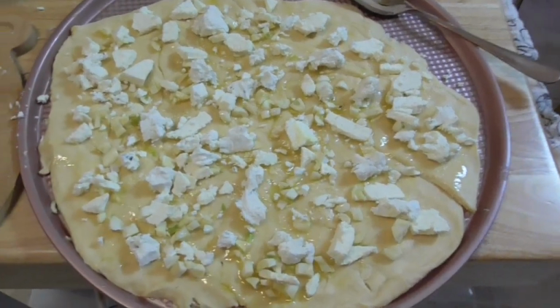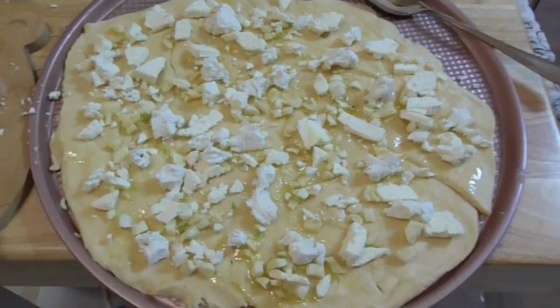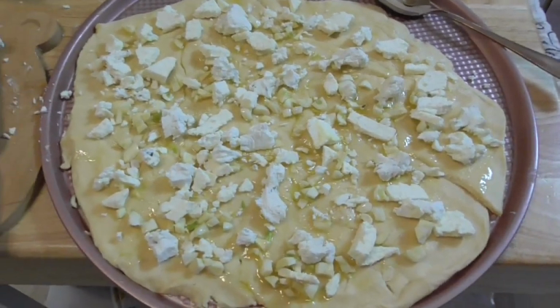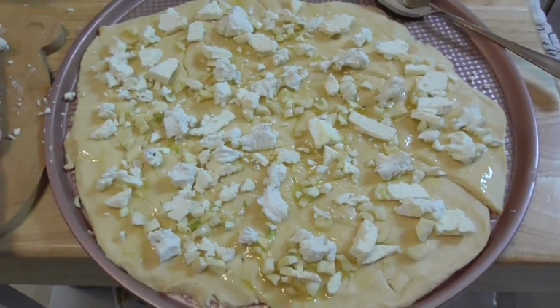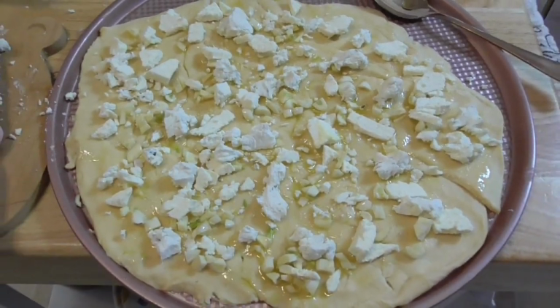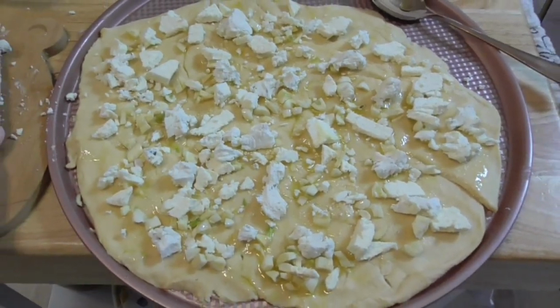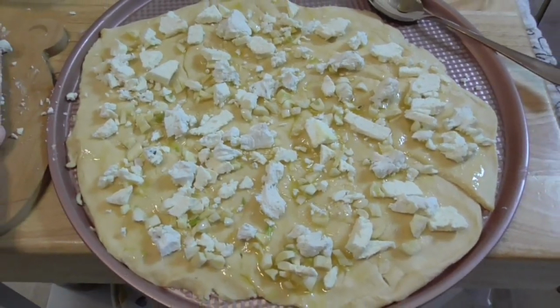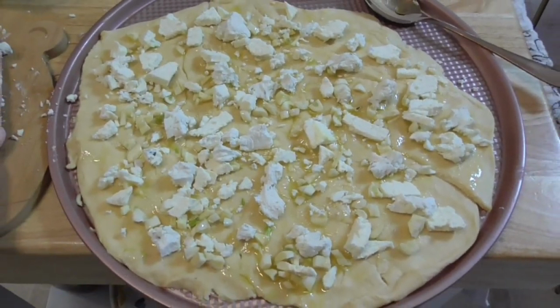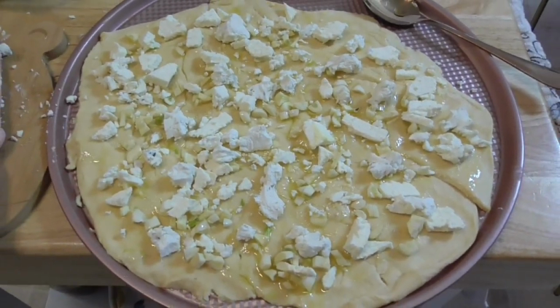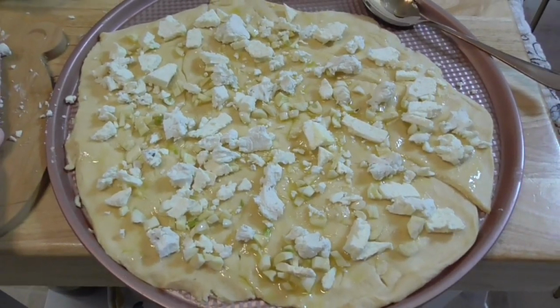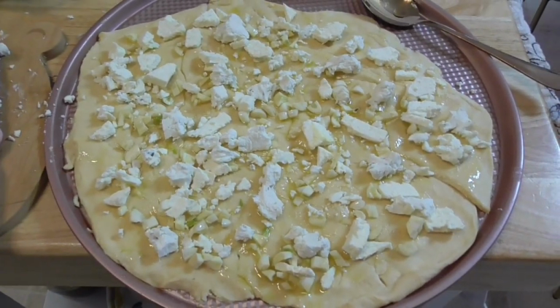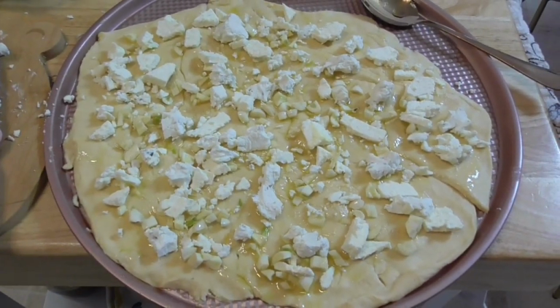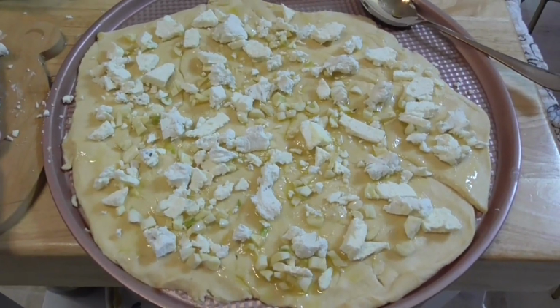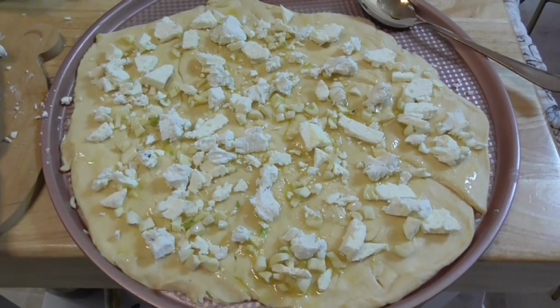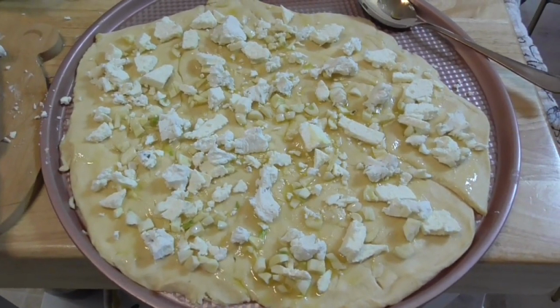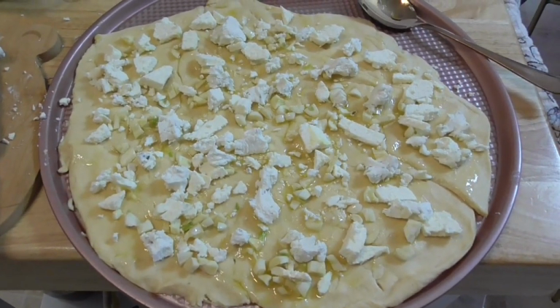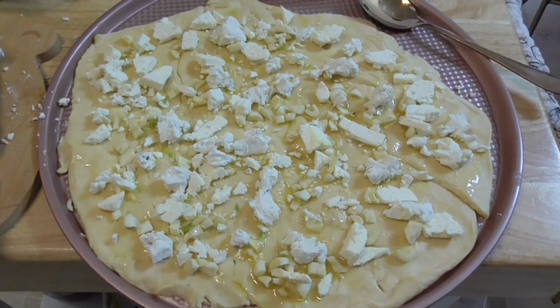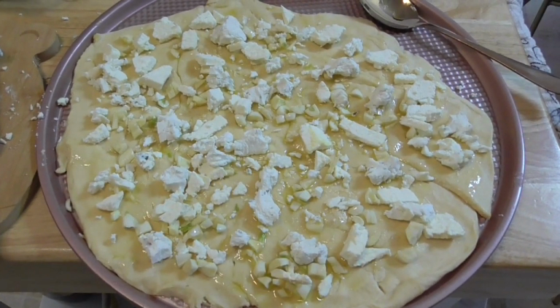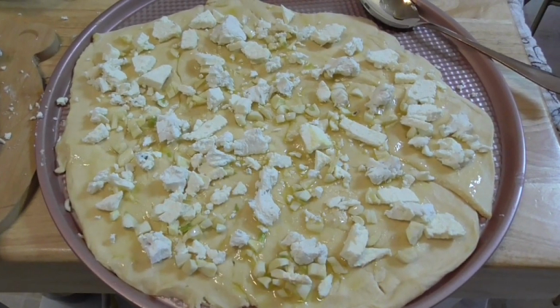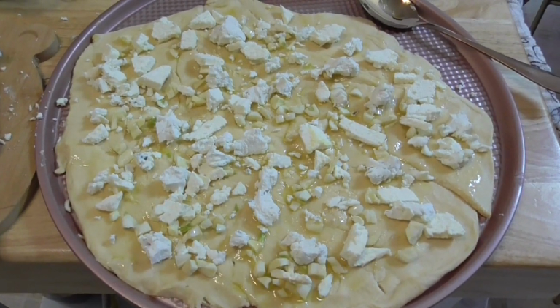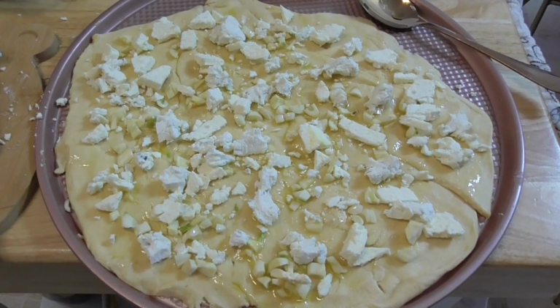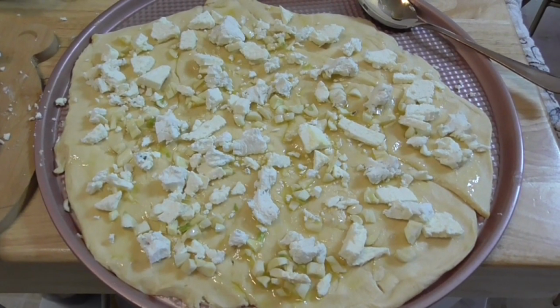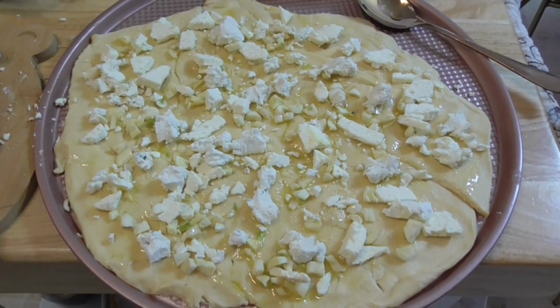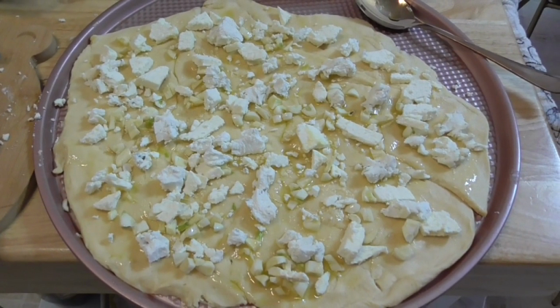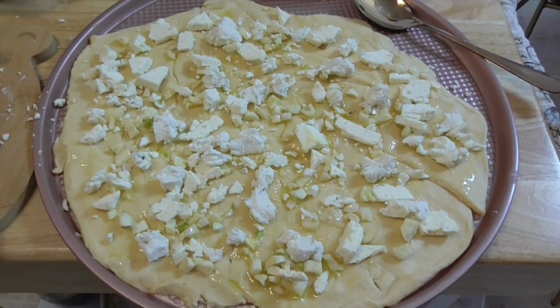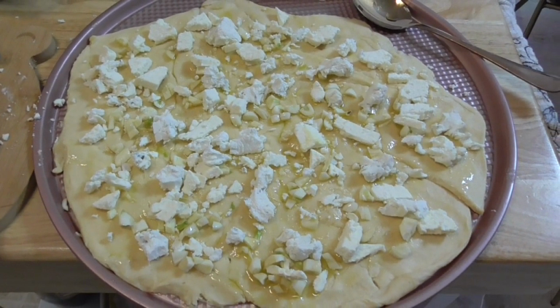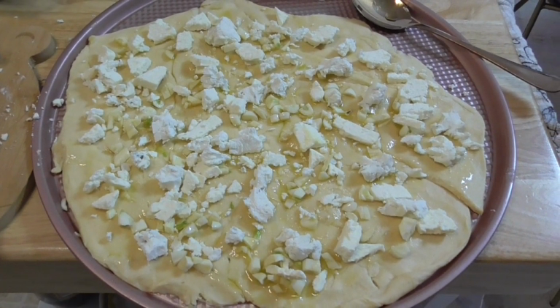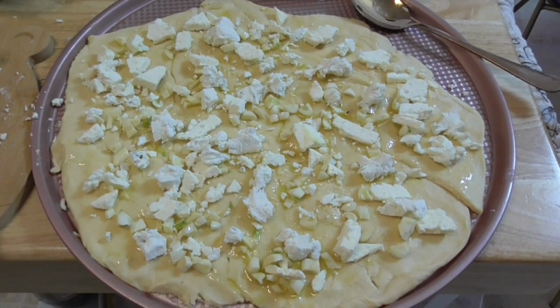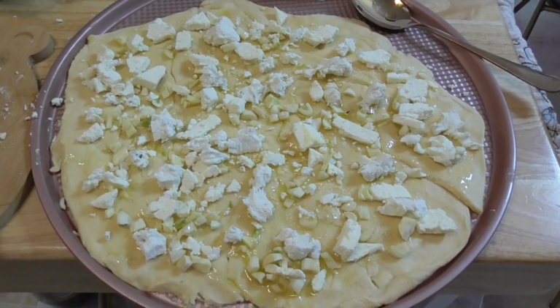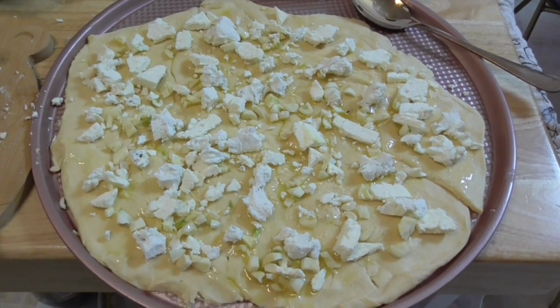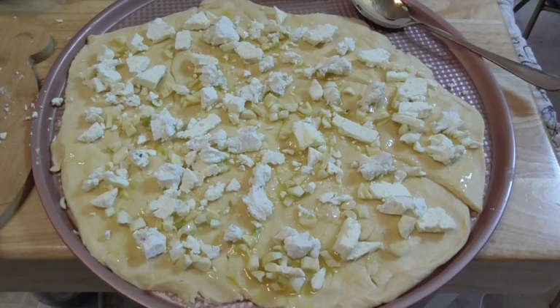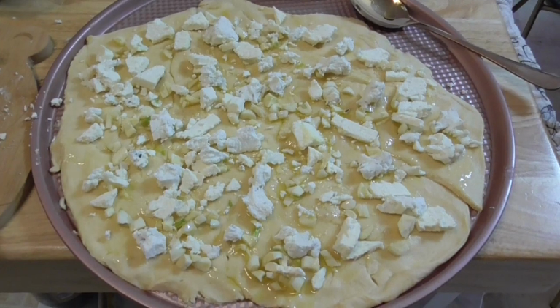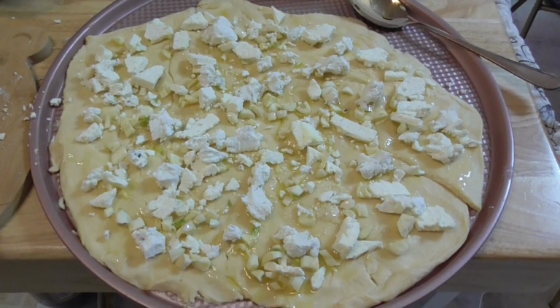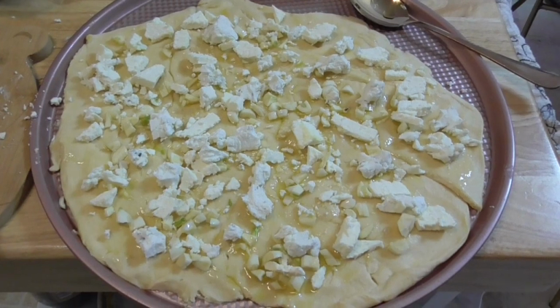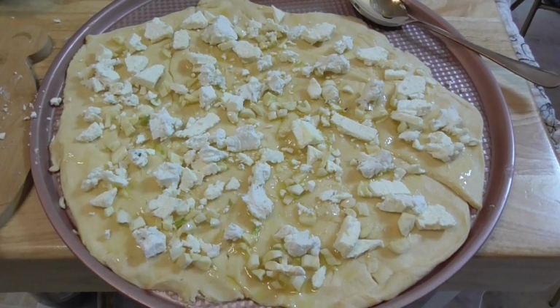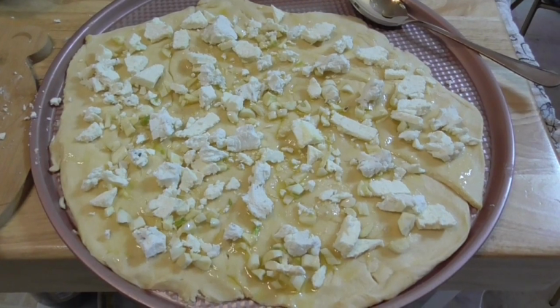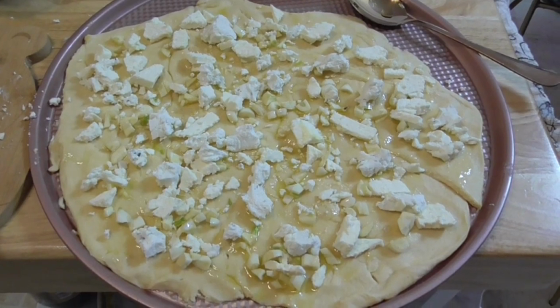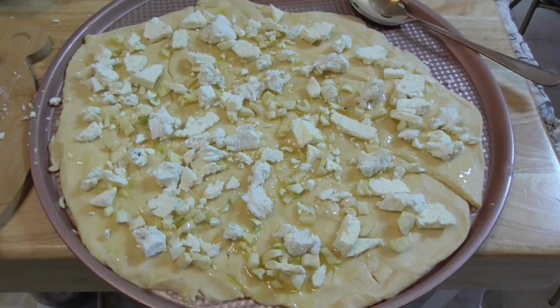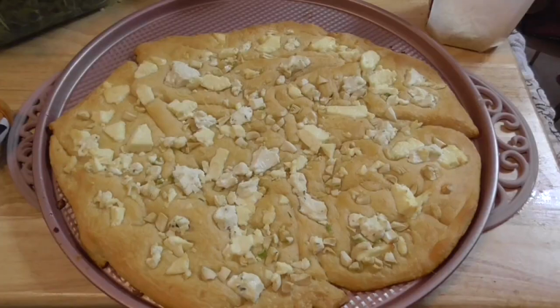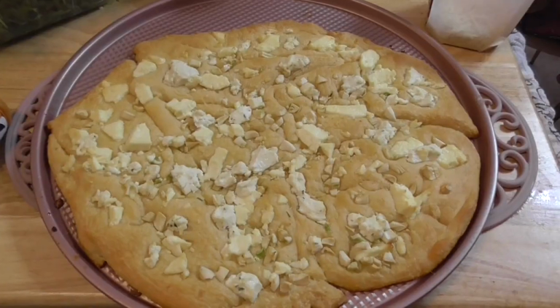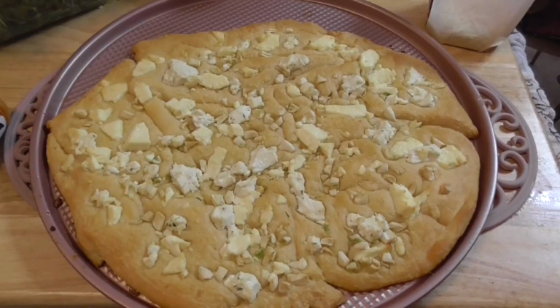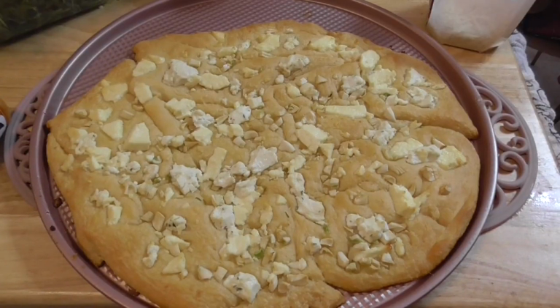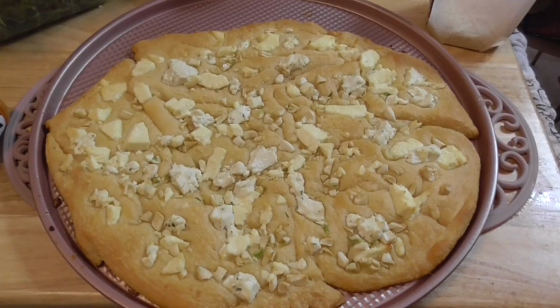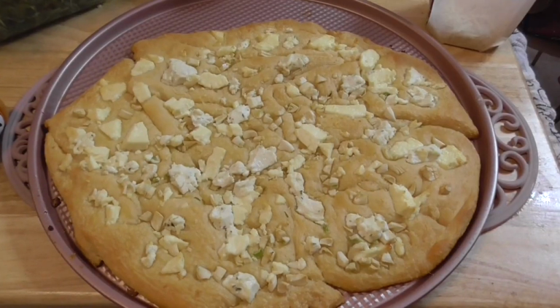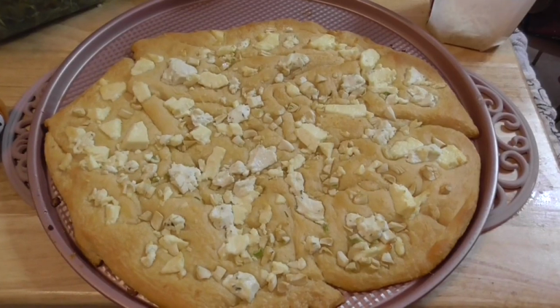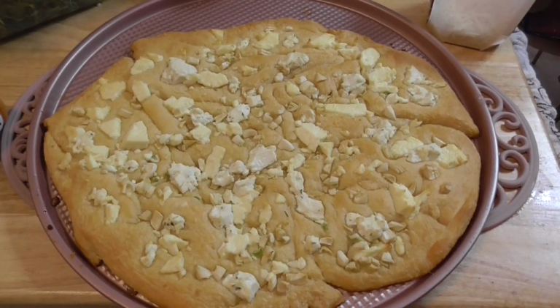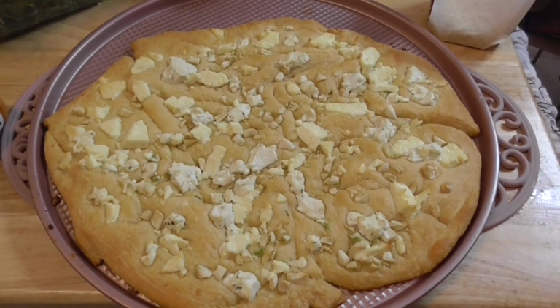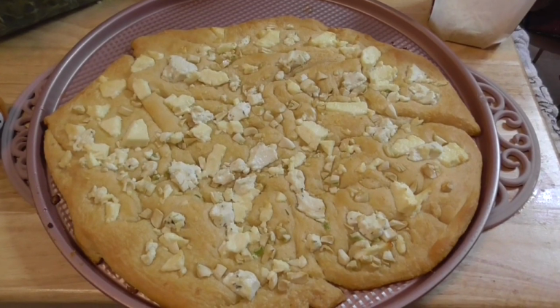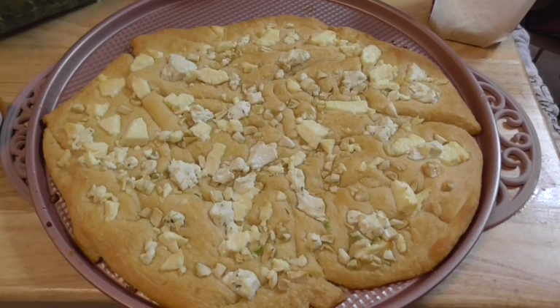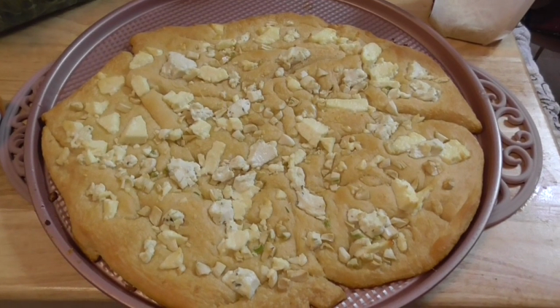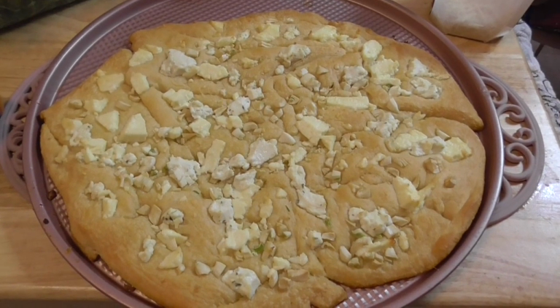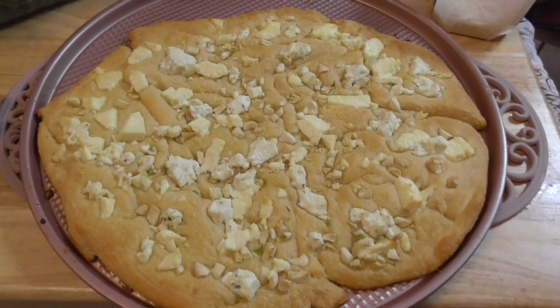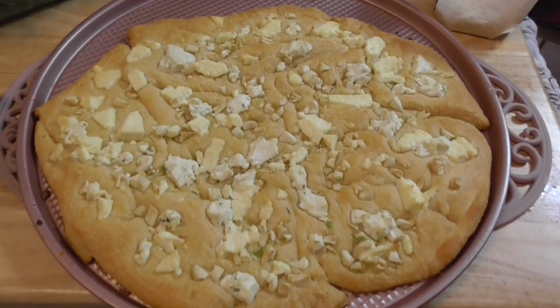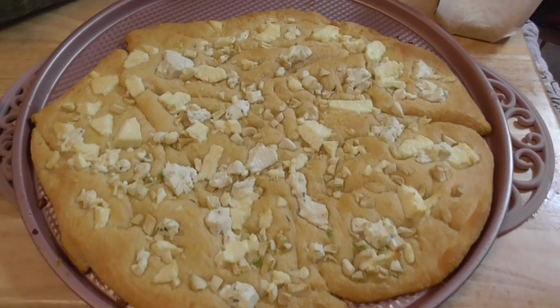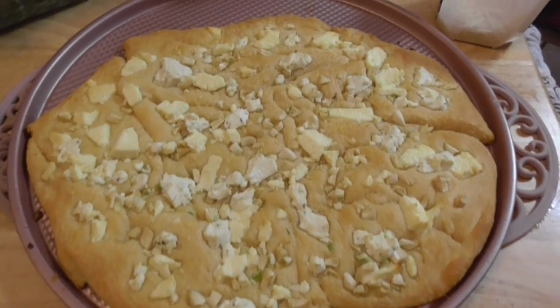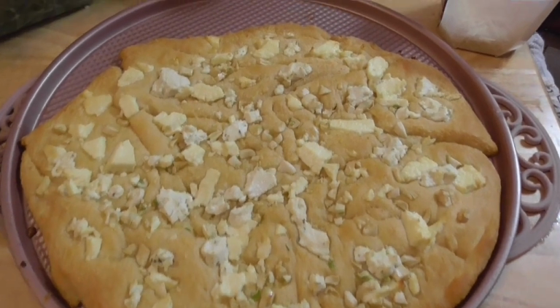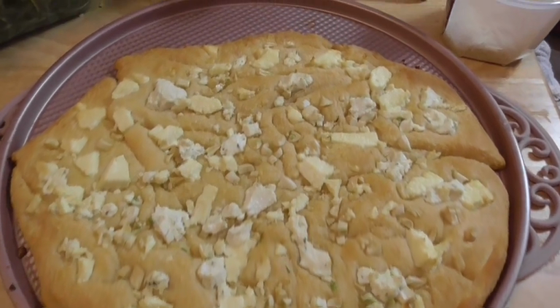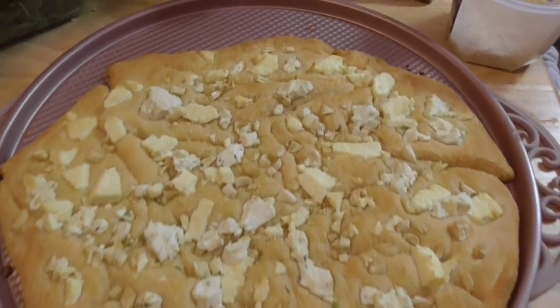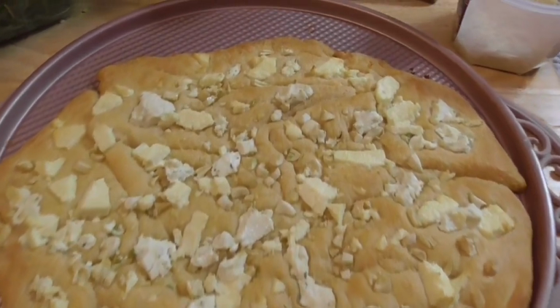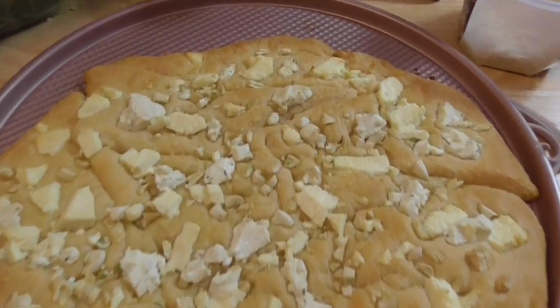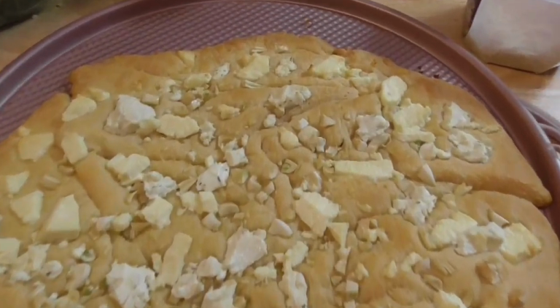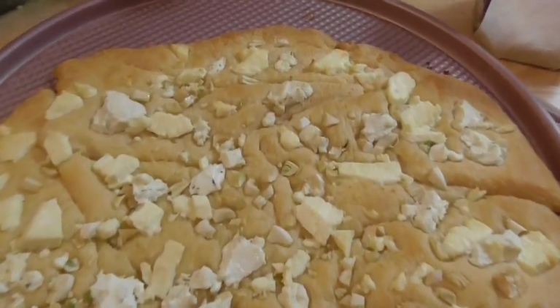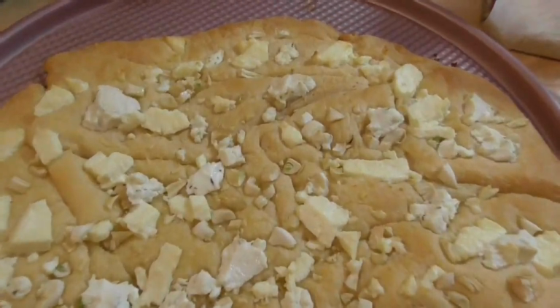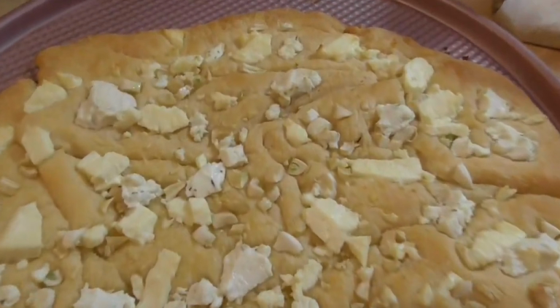It's ready to go into the oven. It's going to go in at 350. Here's how the pizza looks after it's been baked.